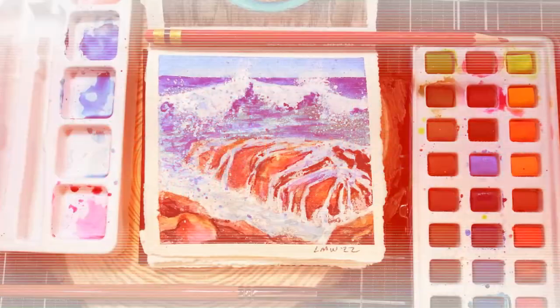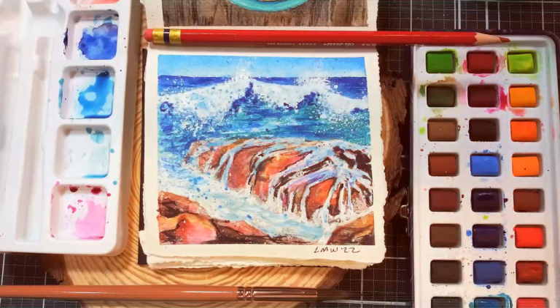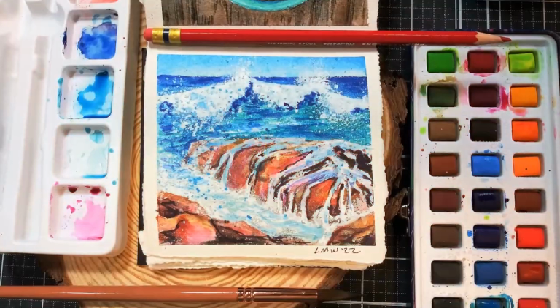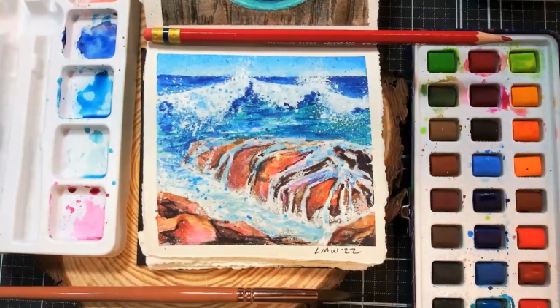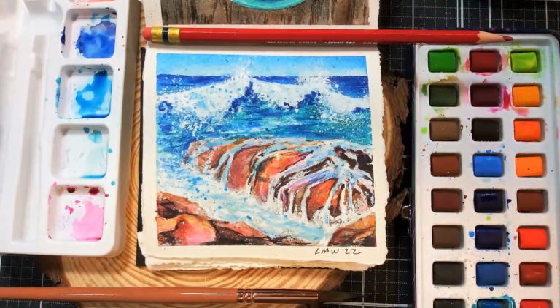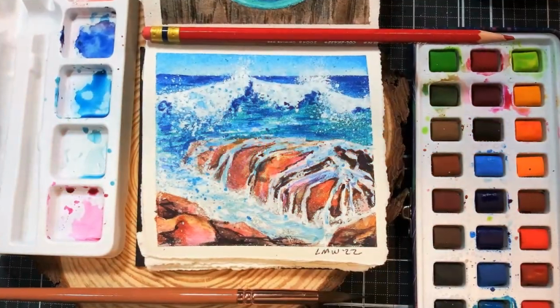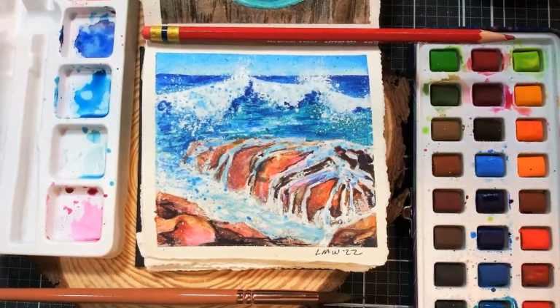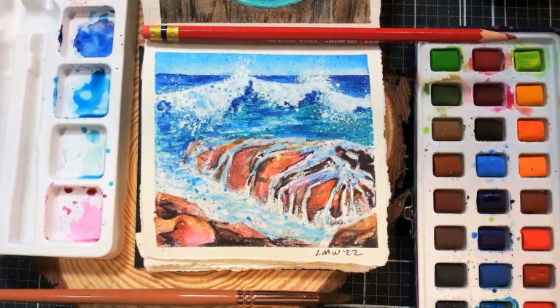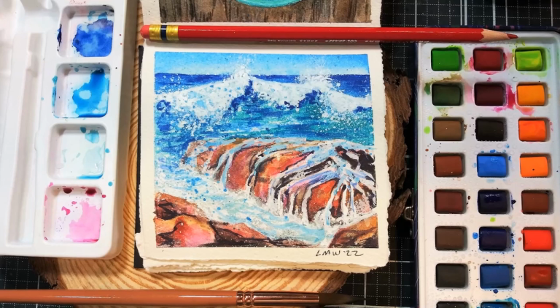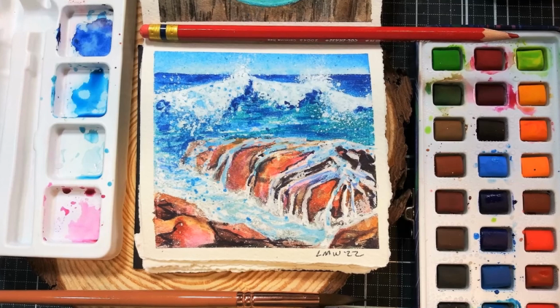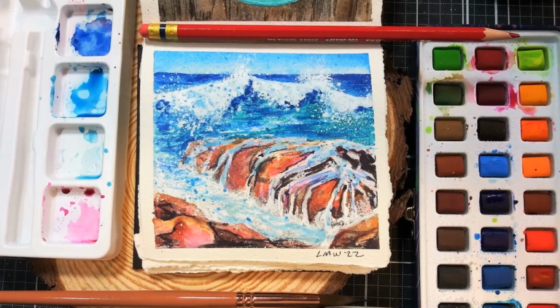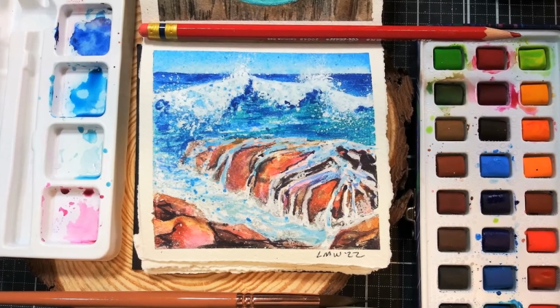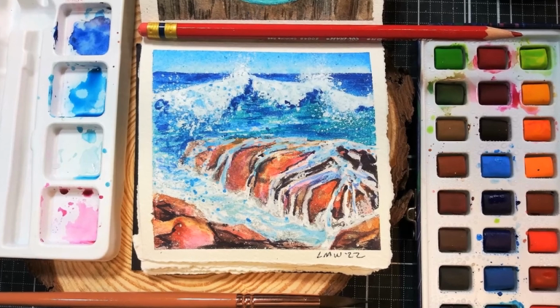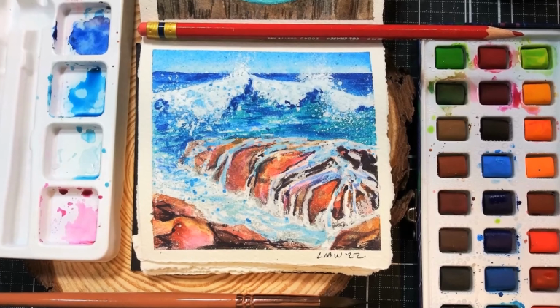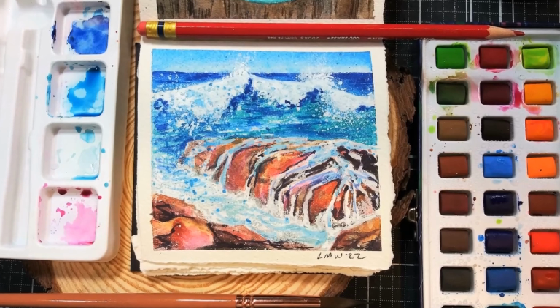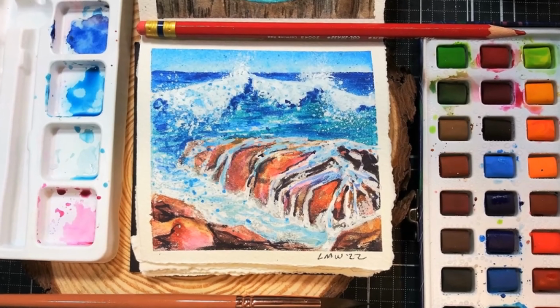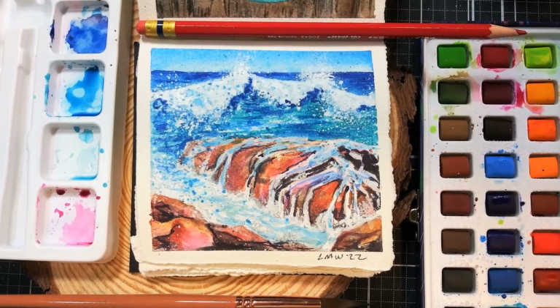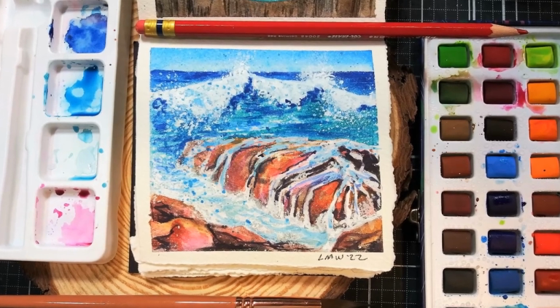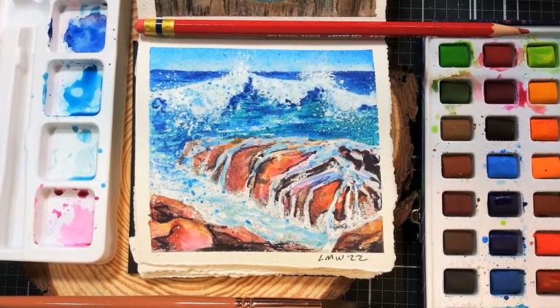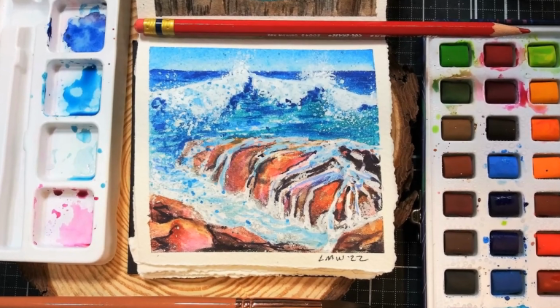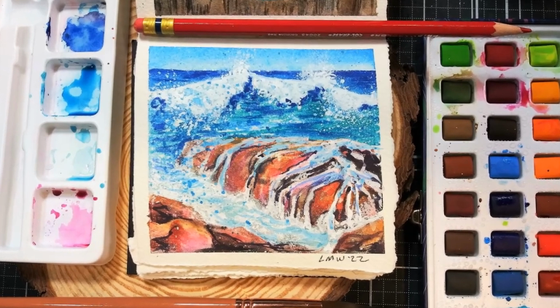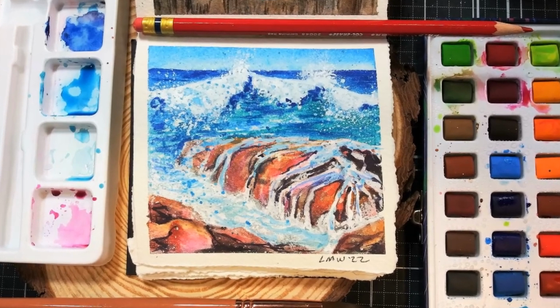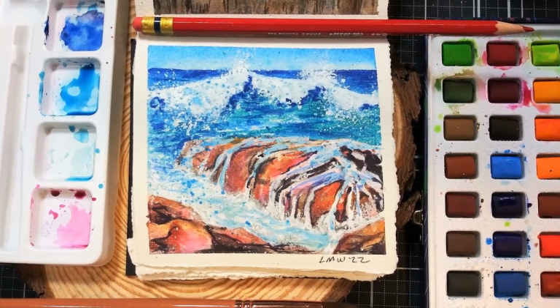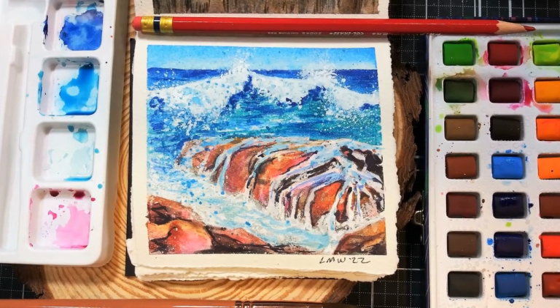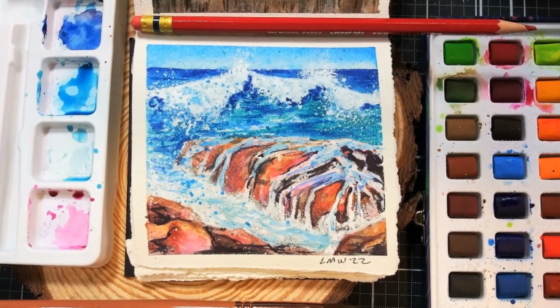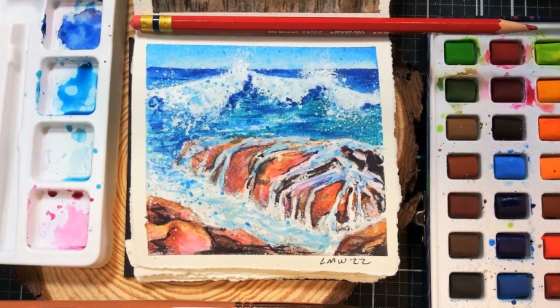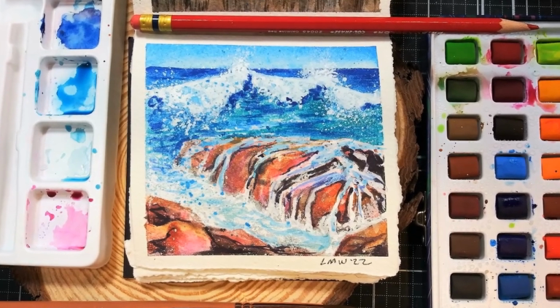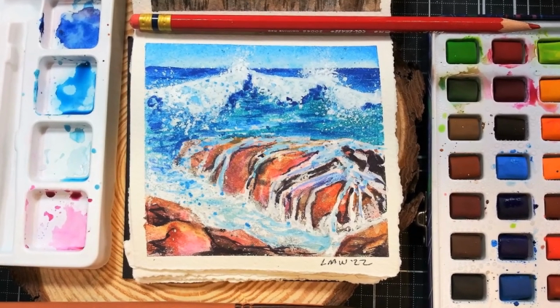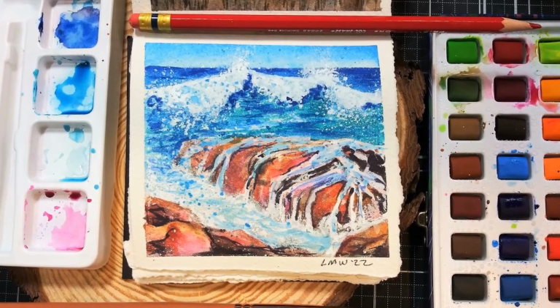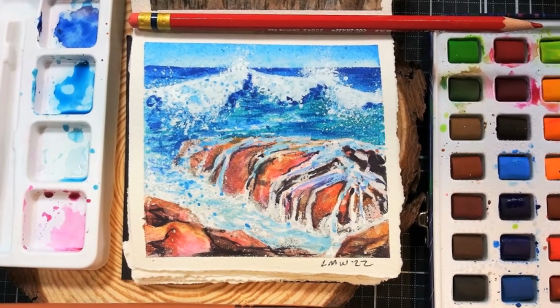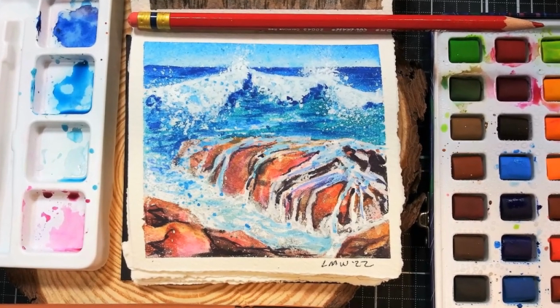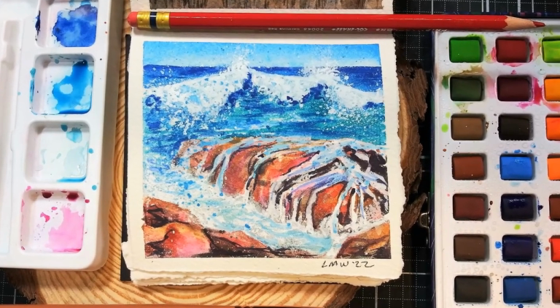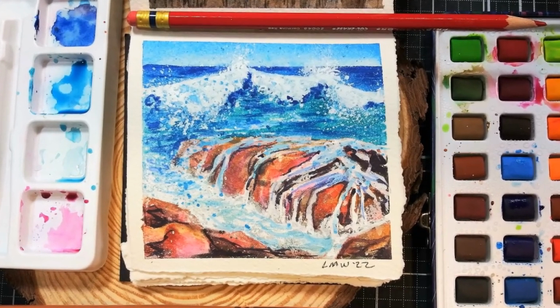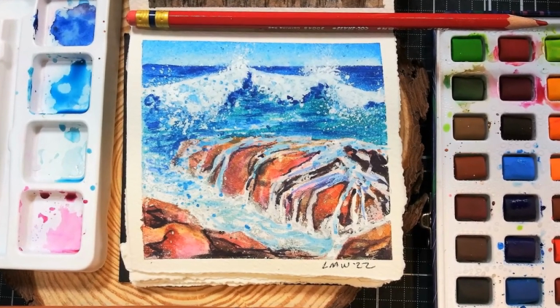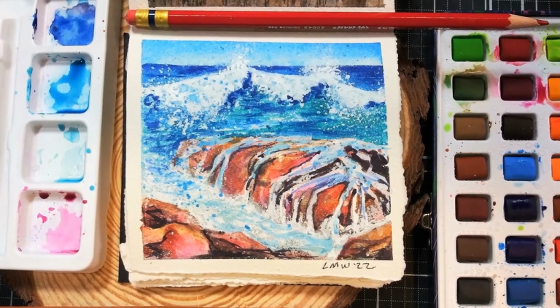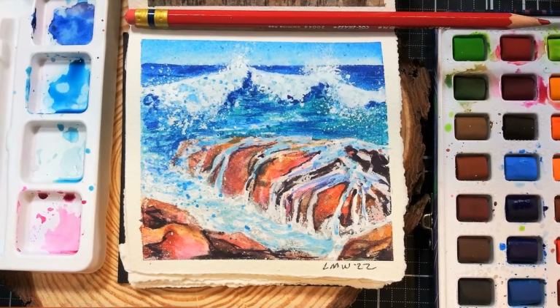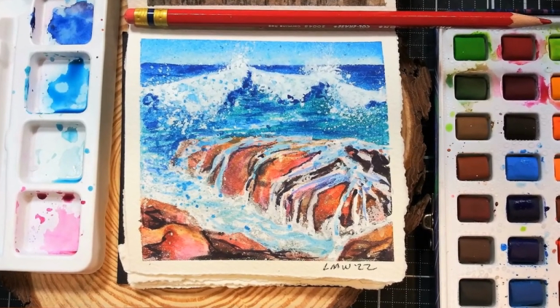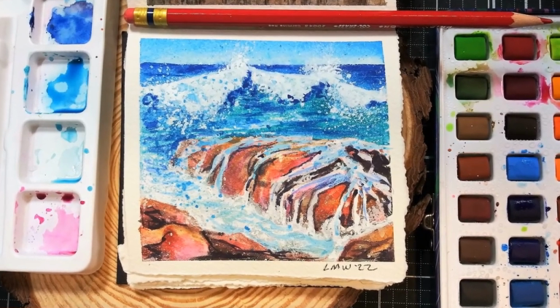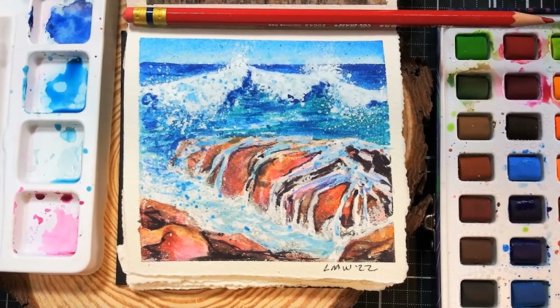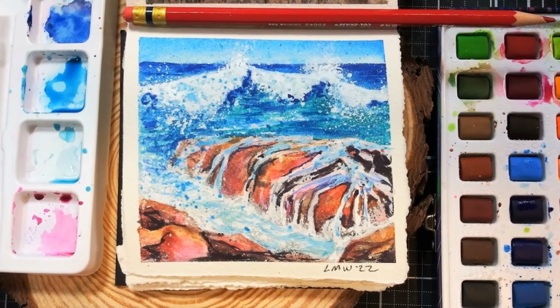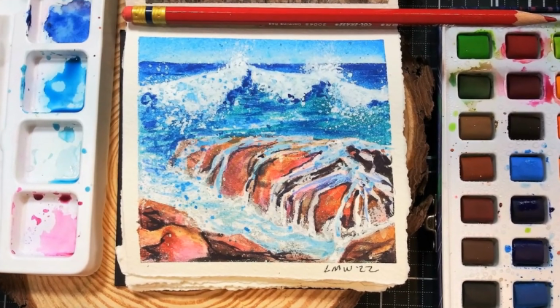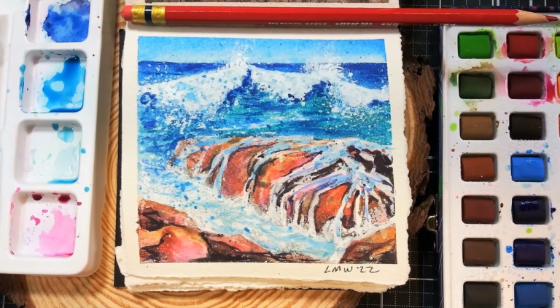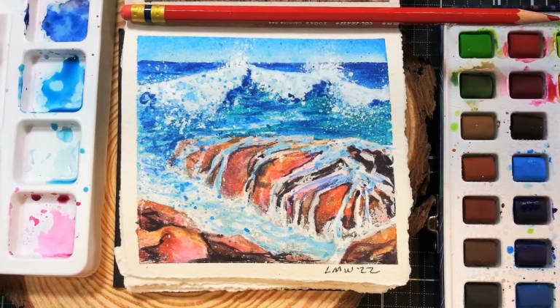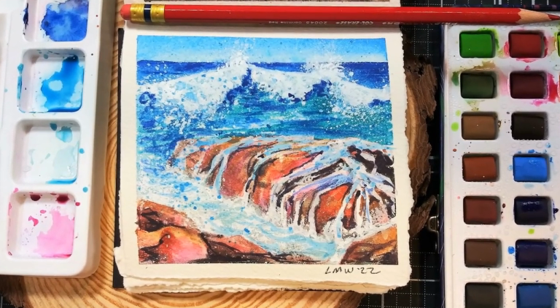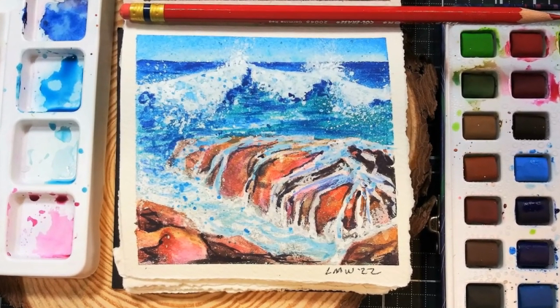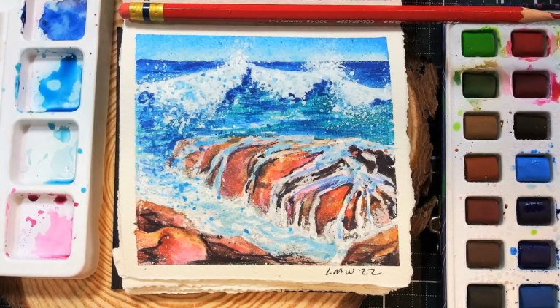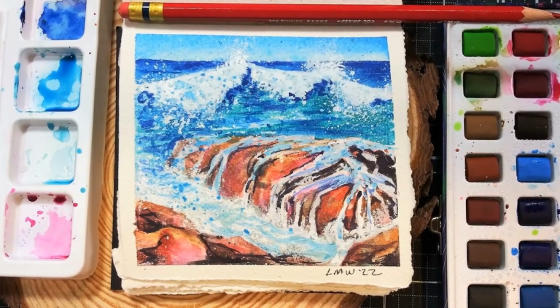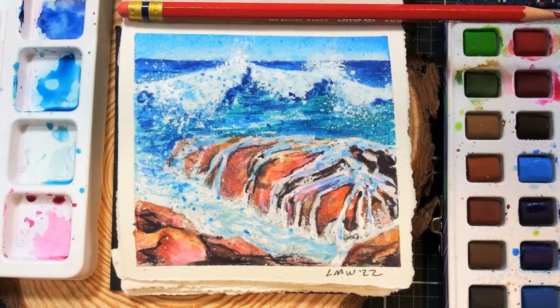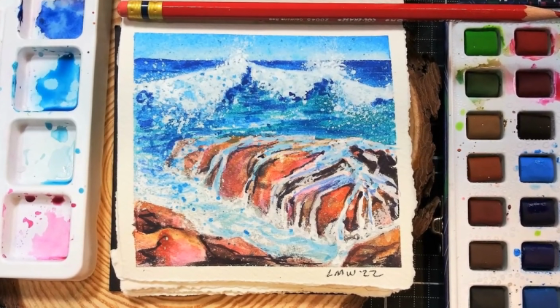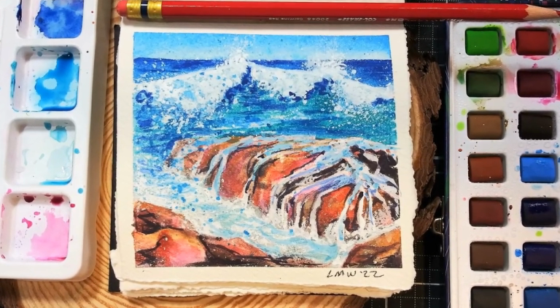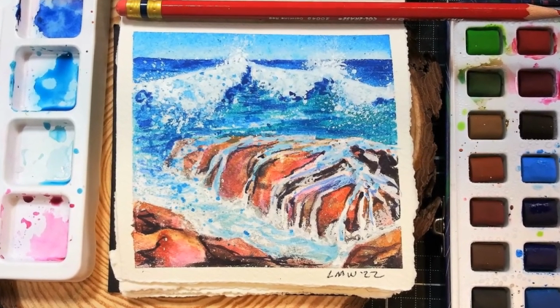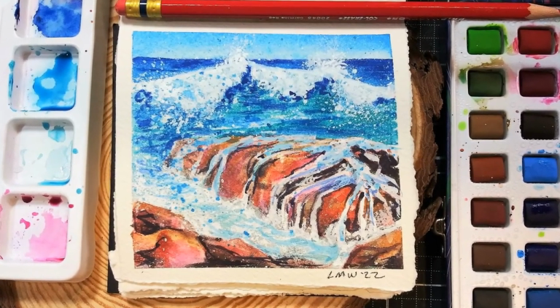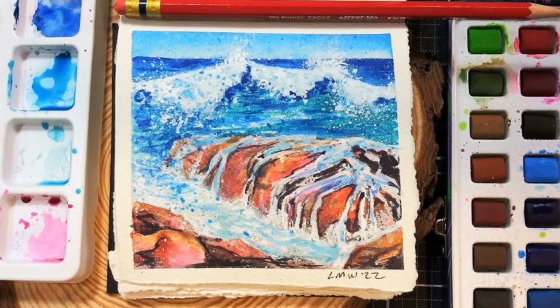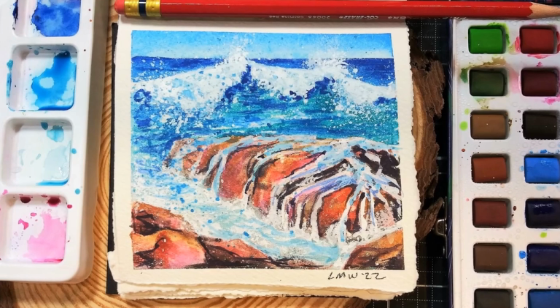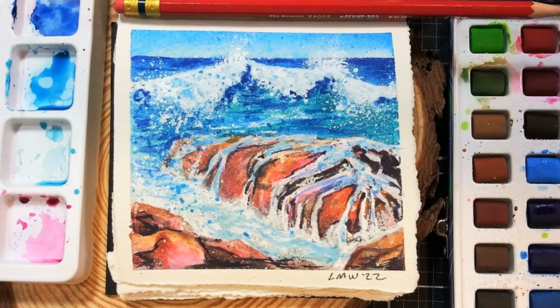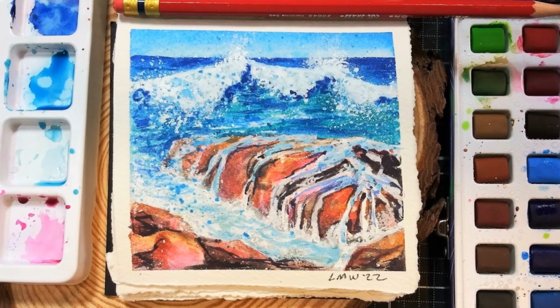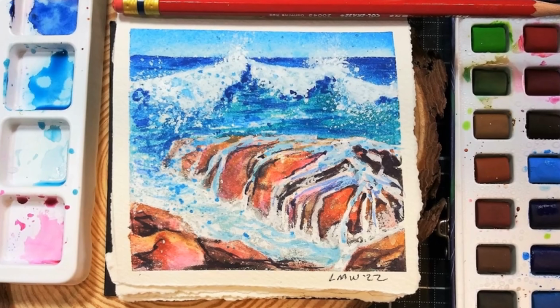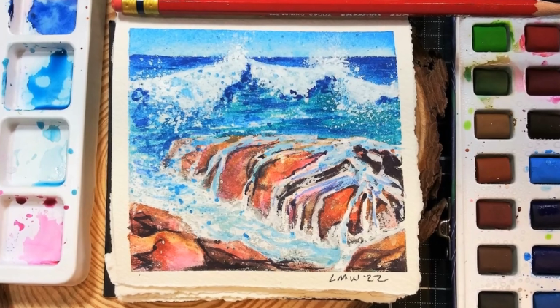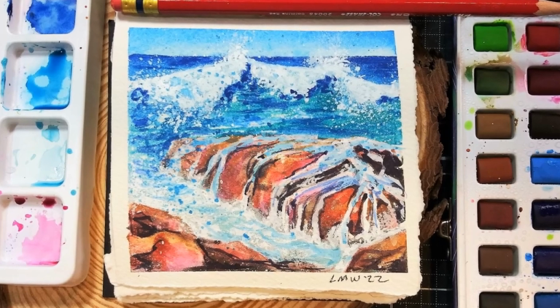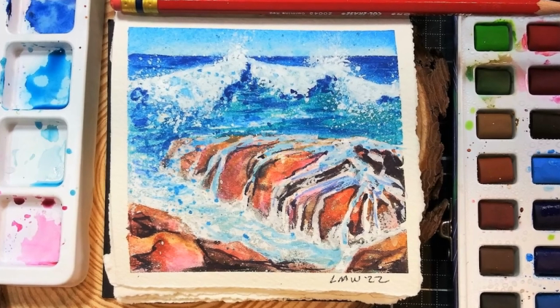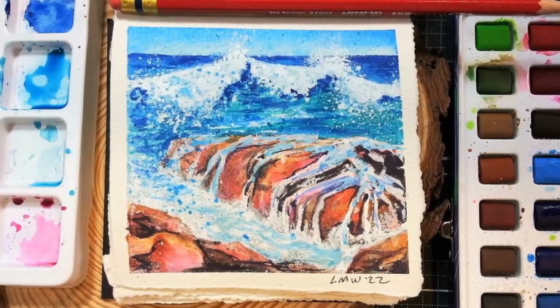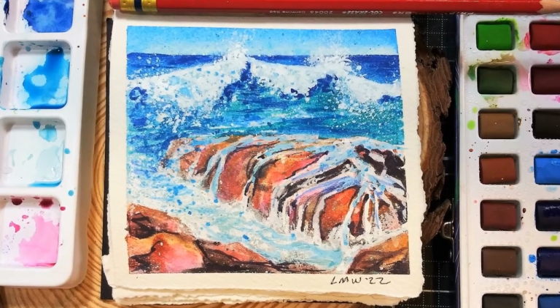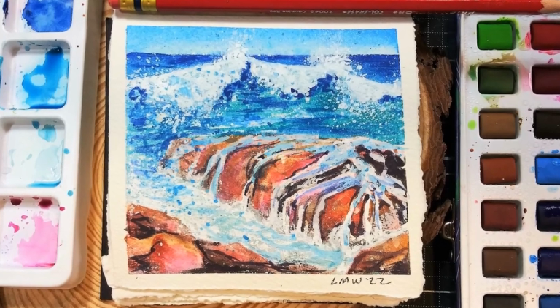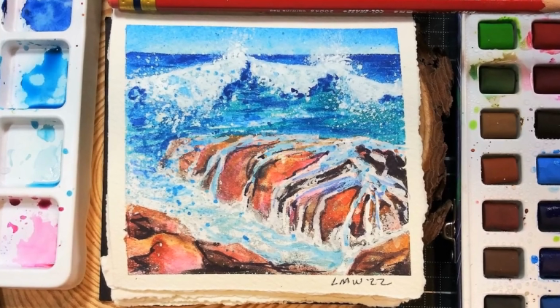I'm pretty happy with that. It was a lot of fun. I hope you enjoyed this quick little time lapse, and I hope you give something like this a try yourself. Thanks for watching. Until next time, happy crafting.